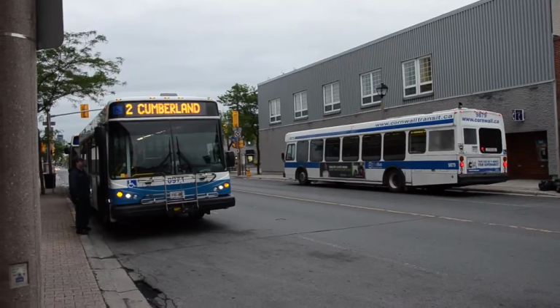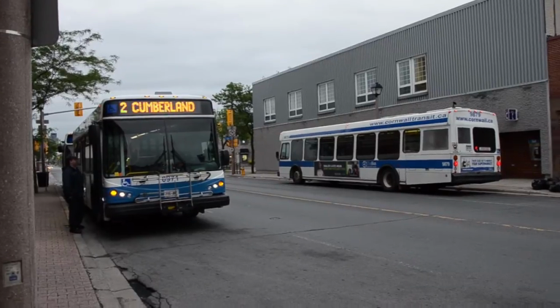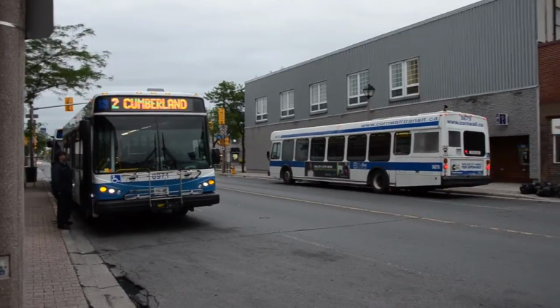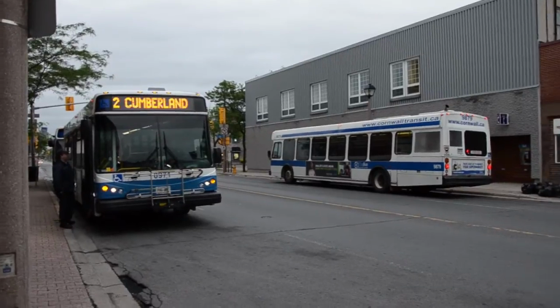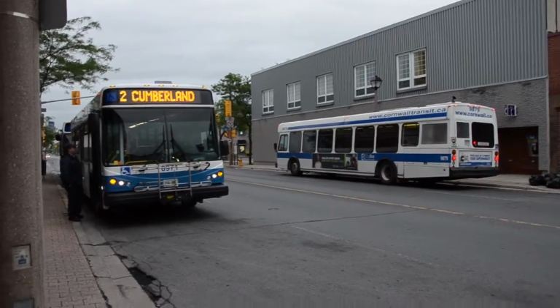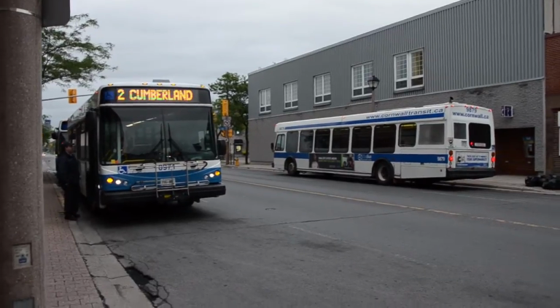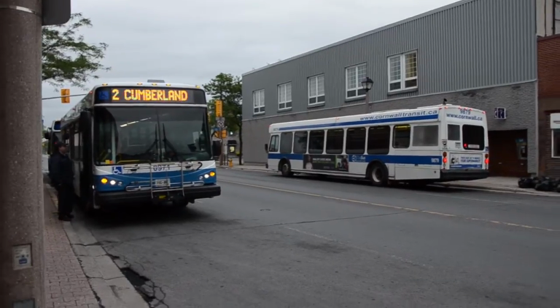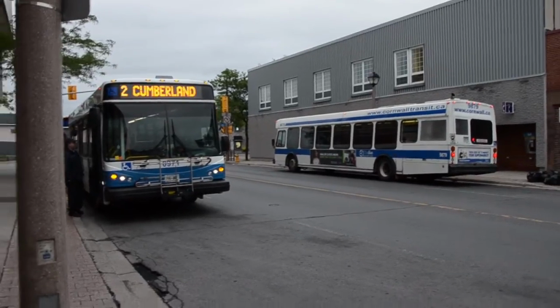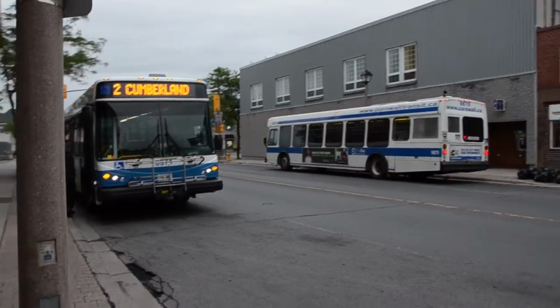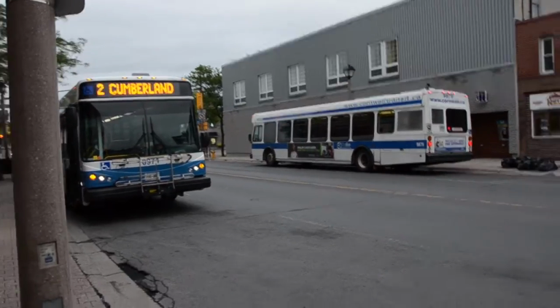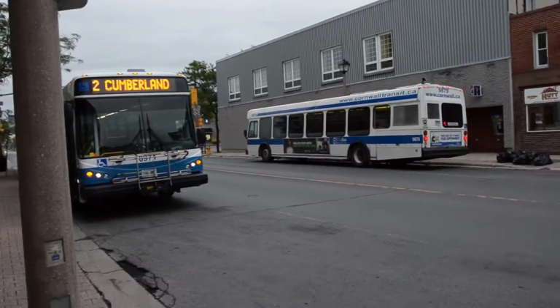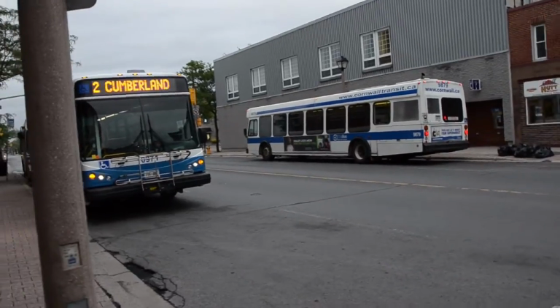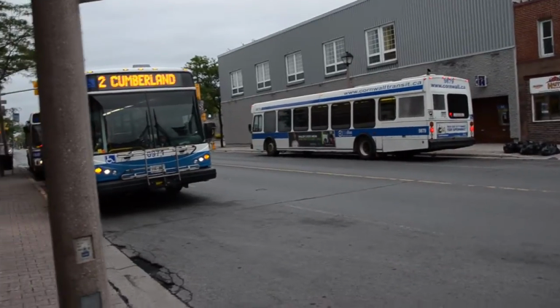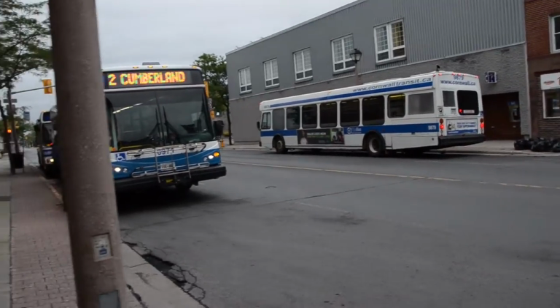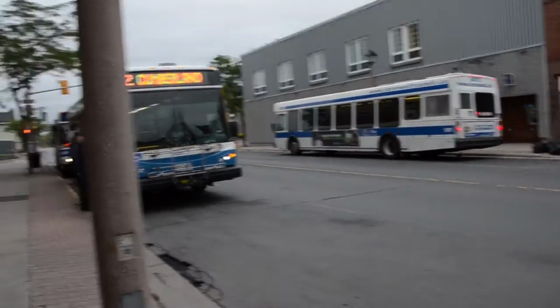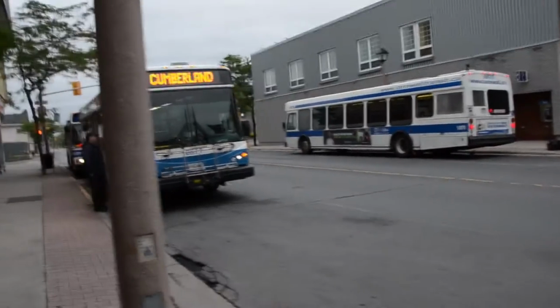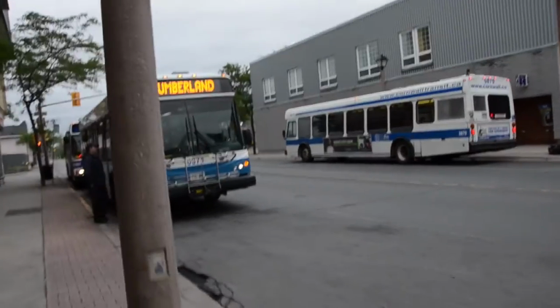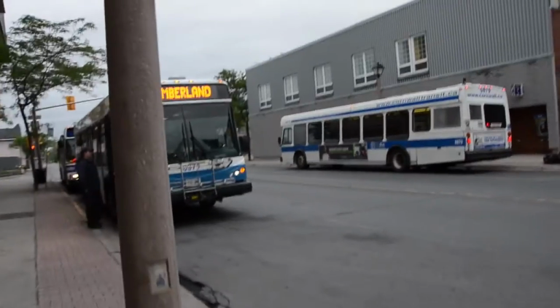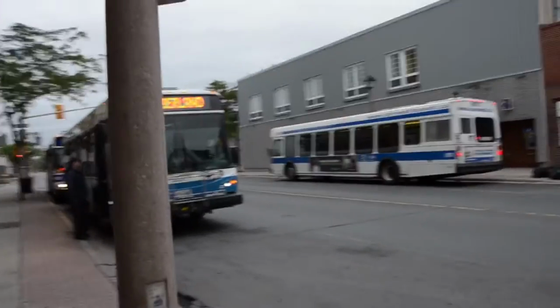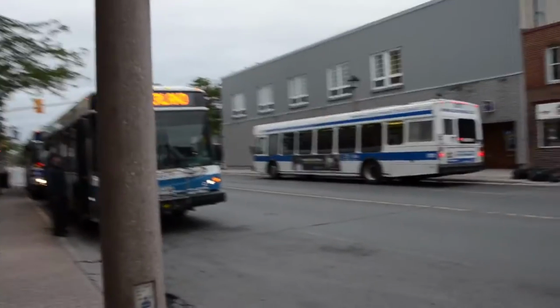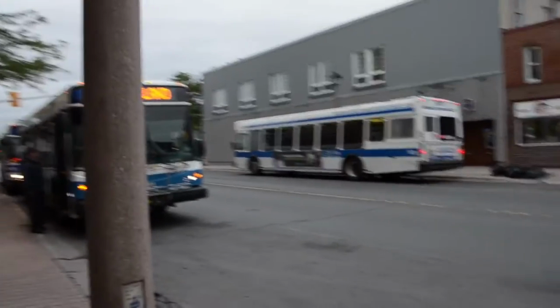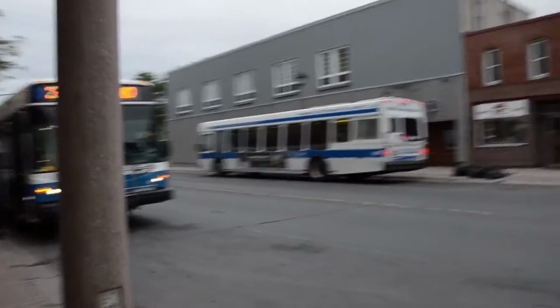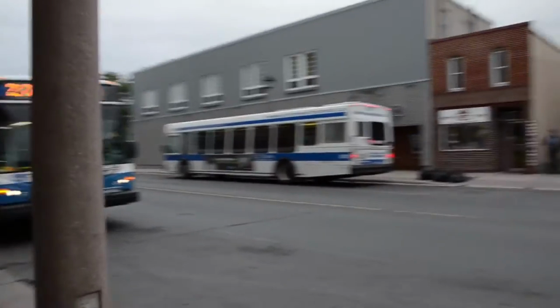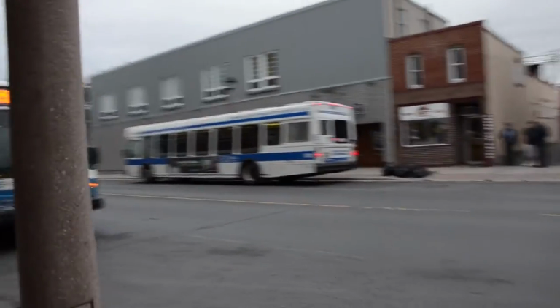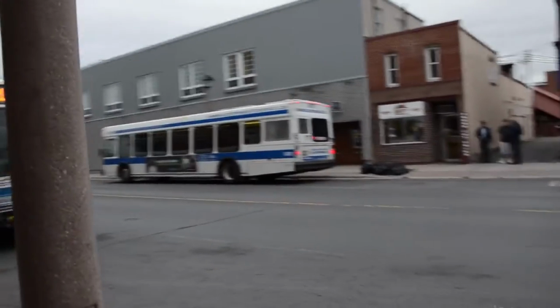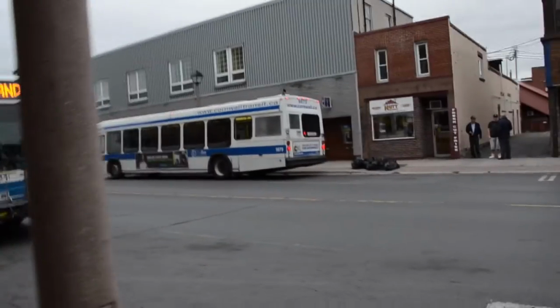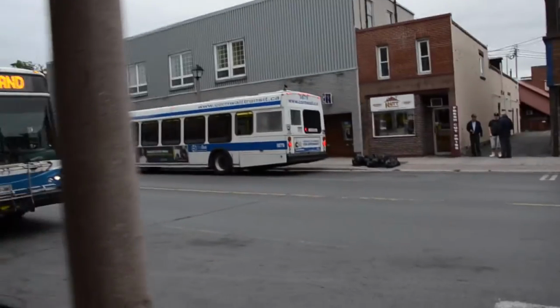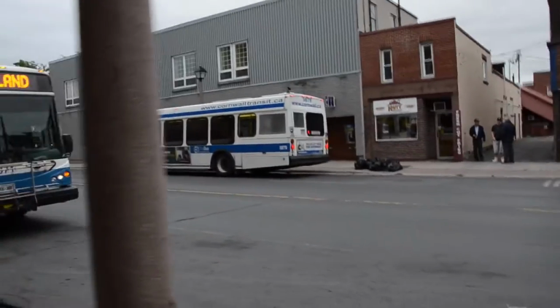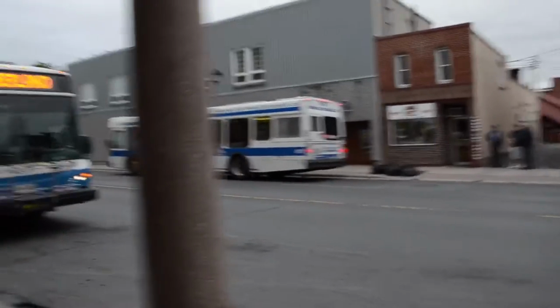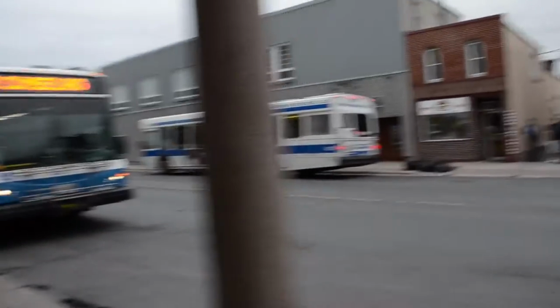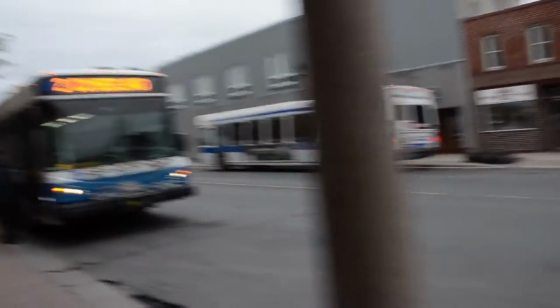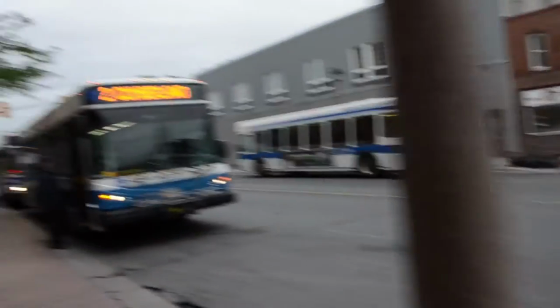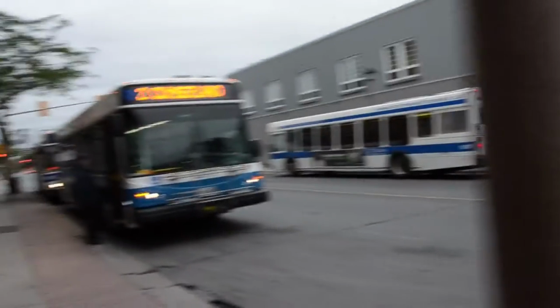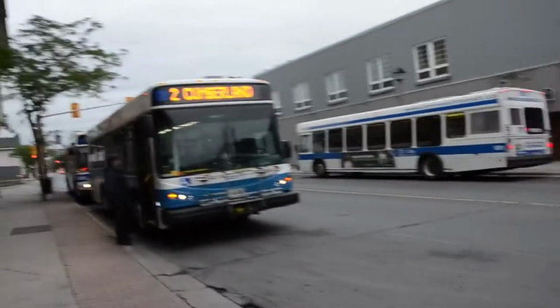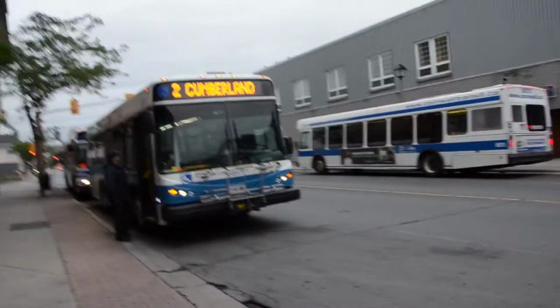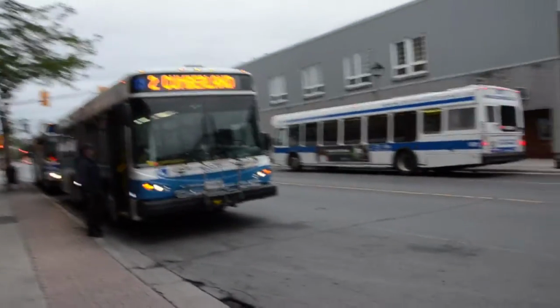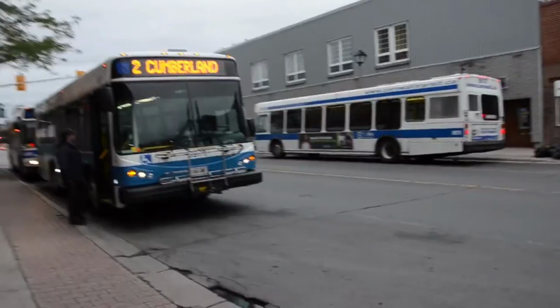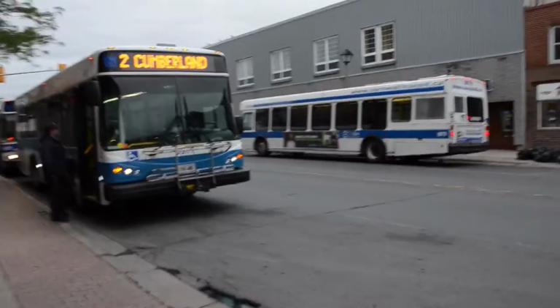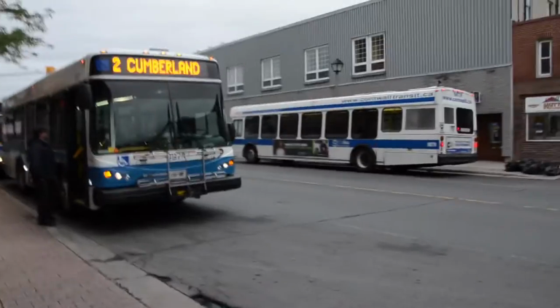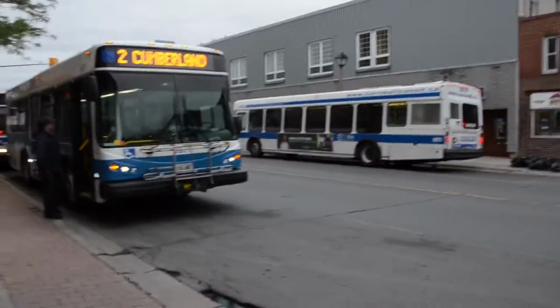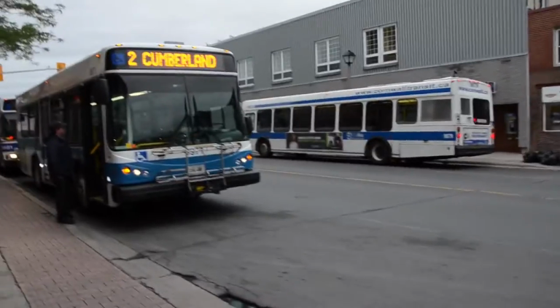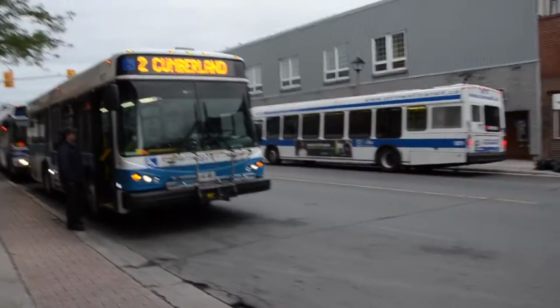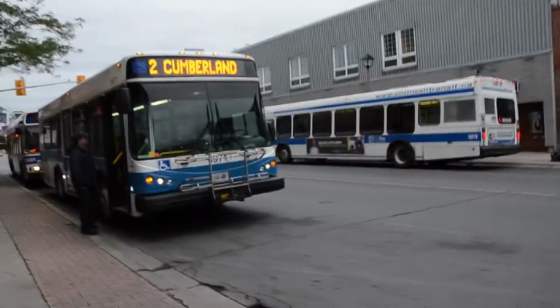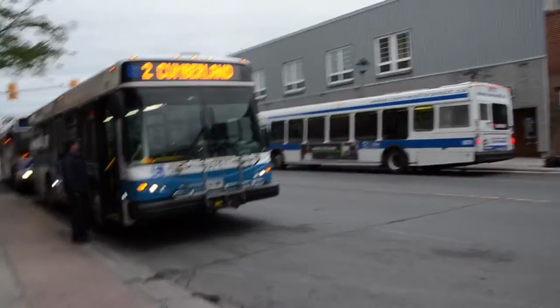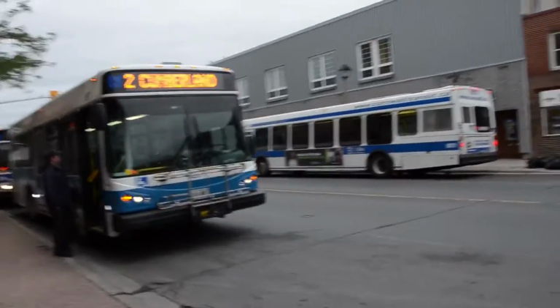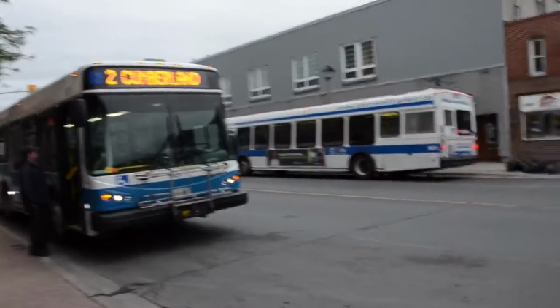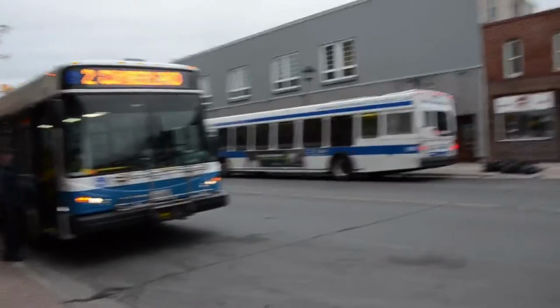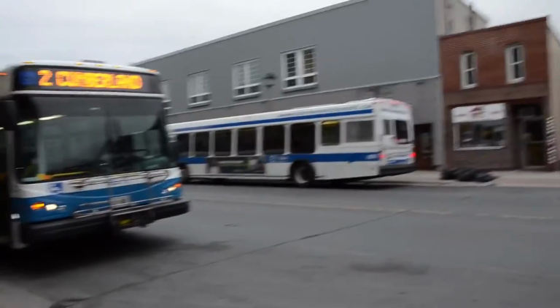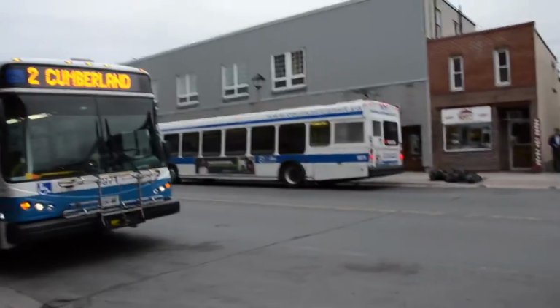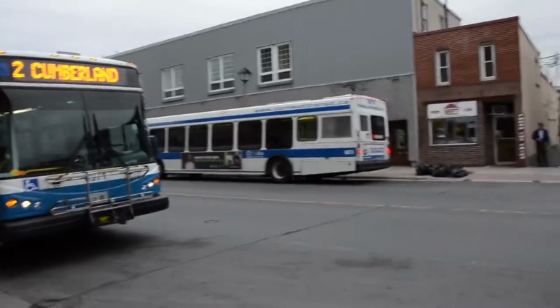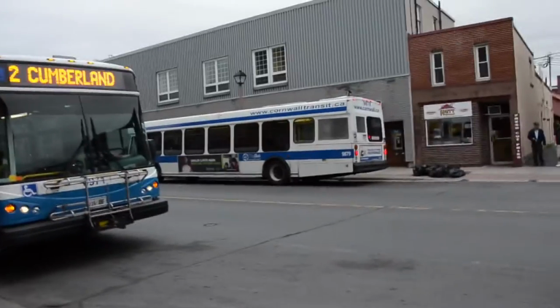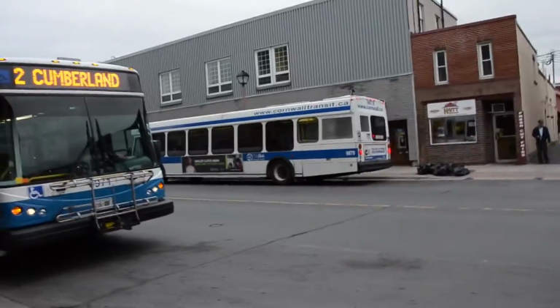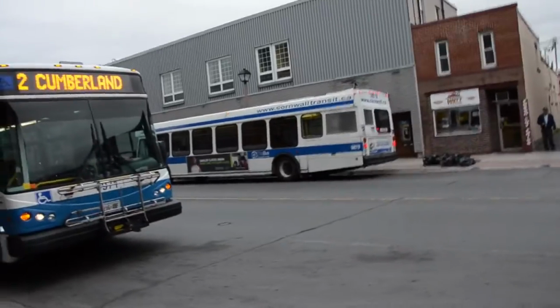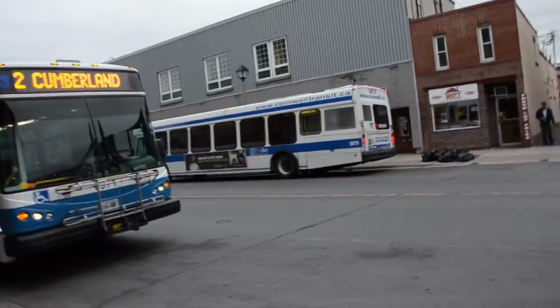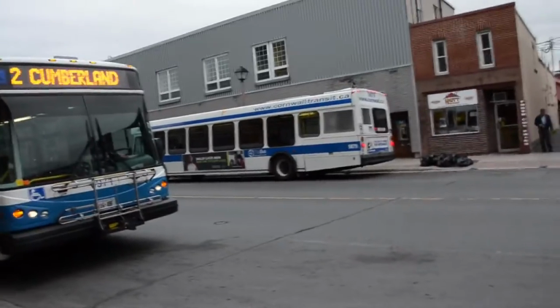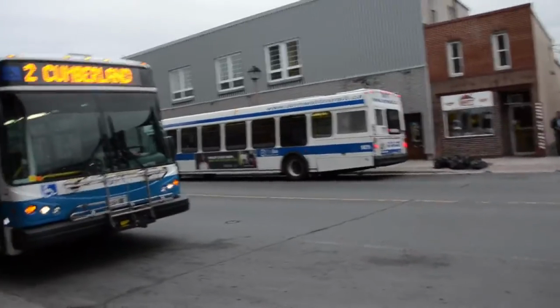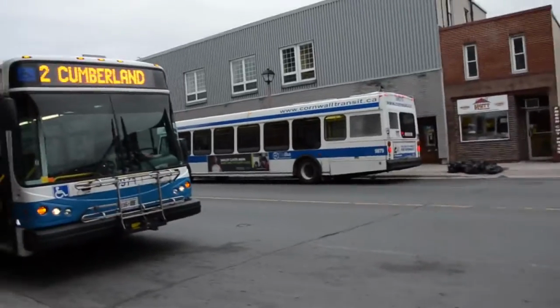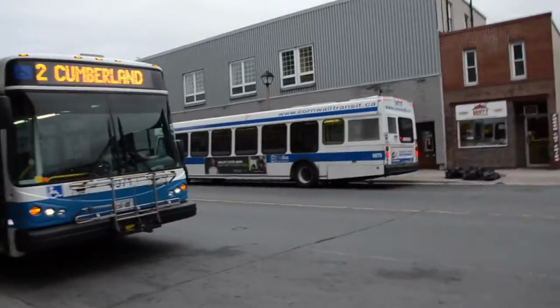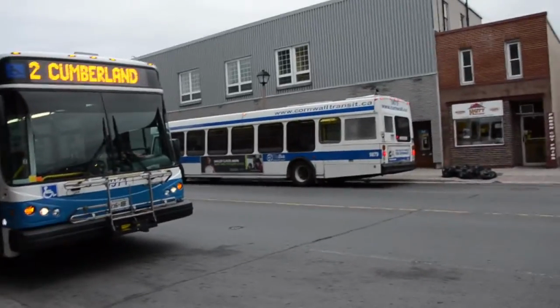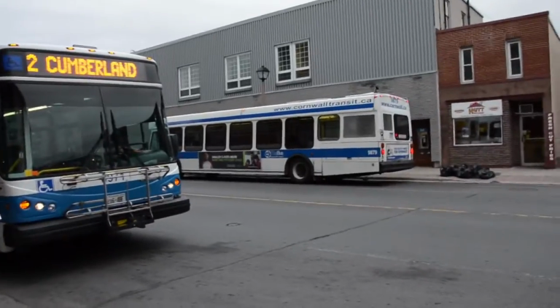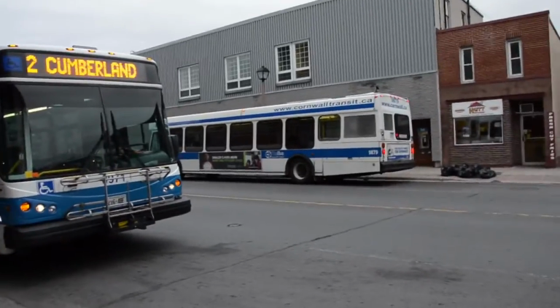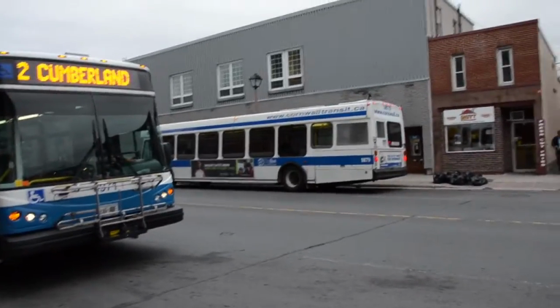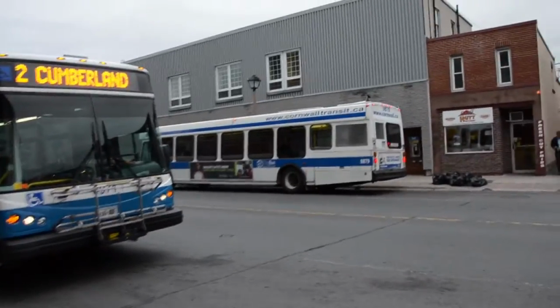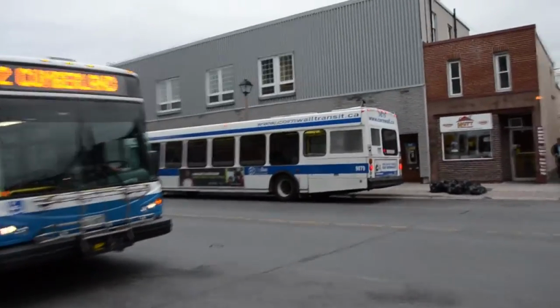The most interesting thing here in this line-up — besides these little buses here — their El Dorado Easy Riders are not great at all.